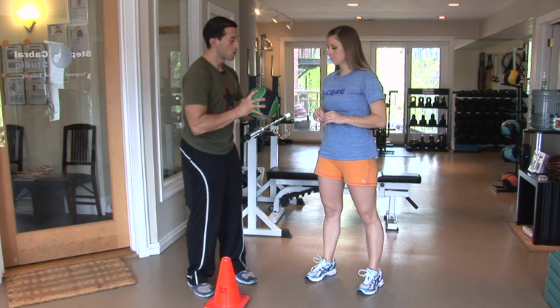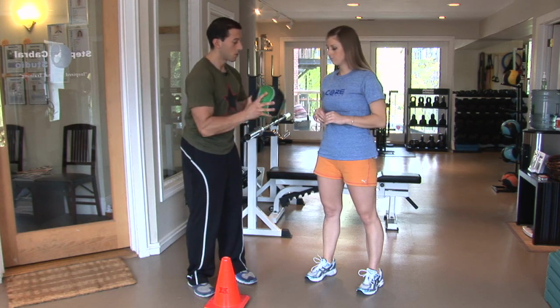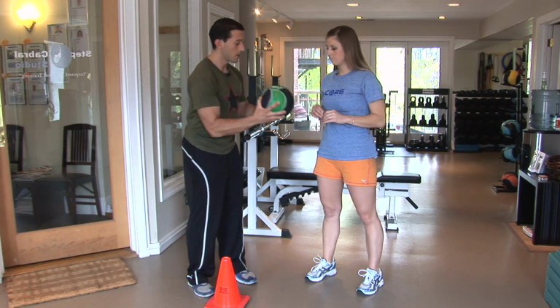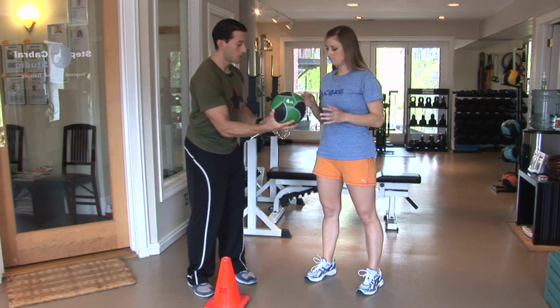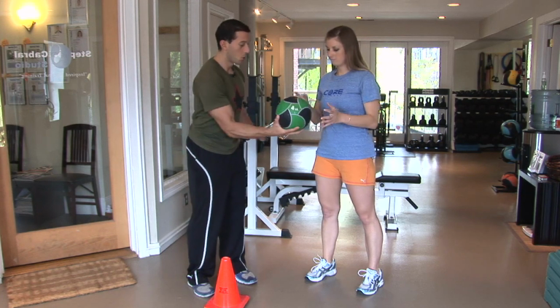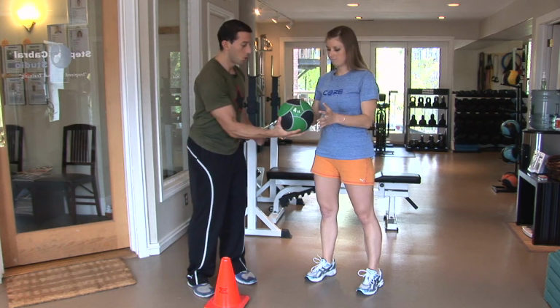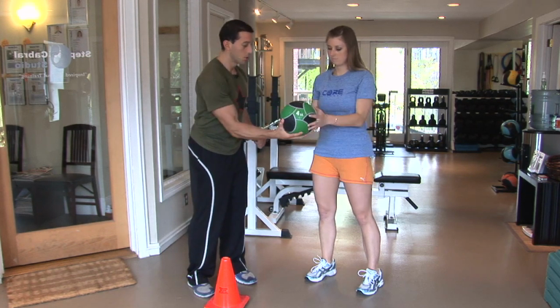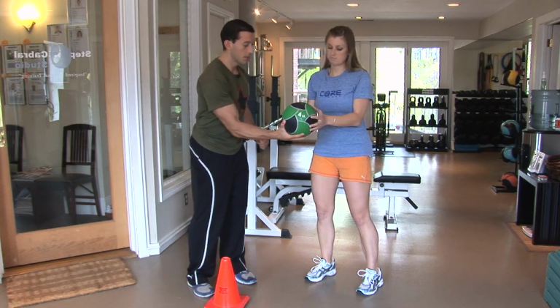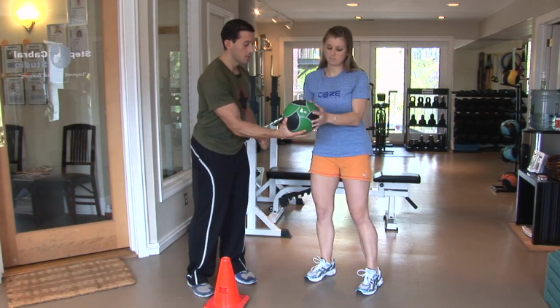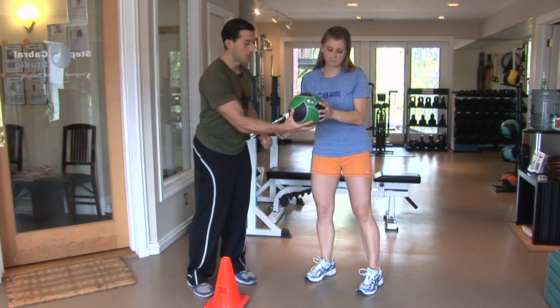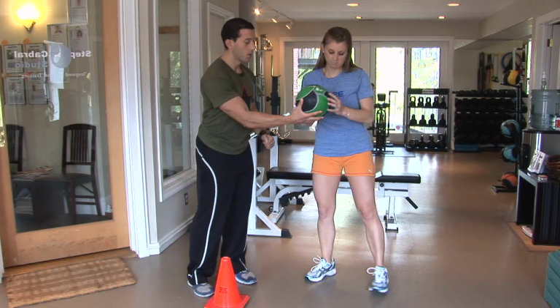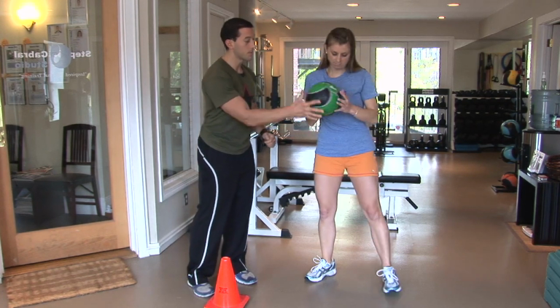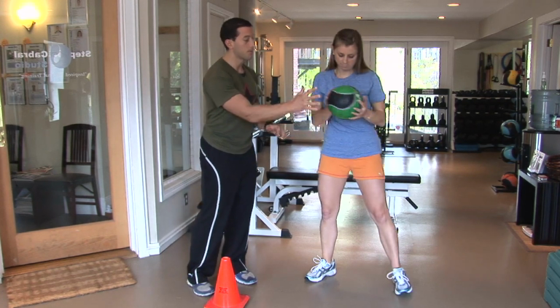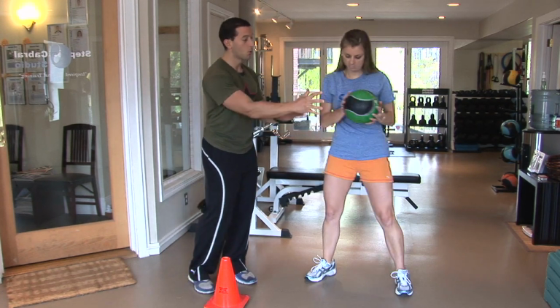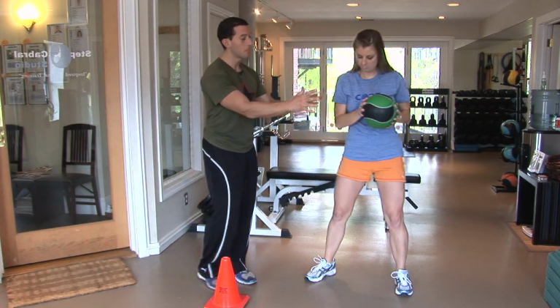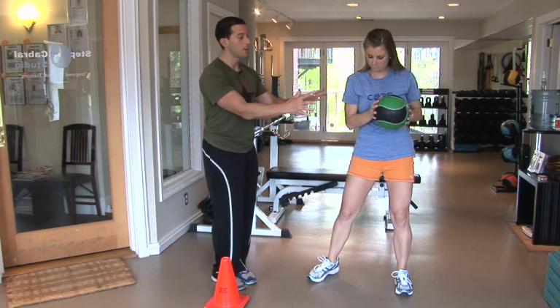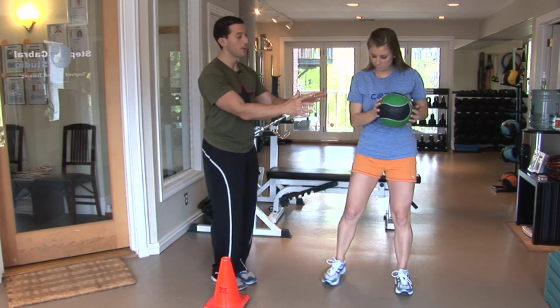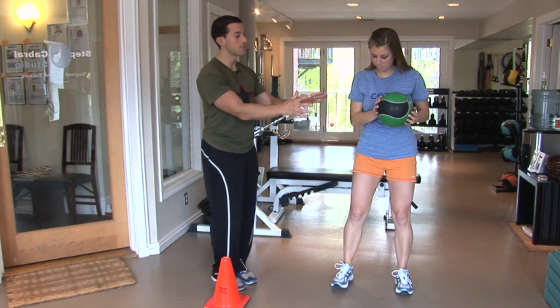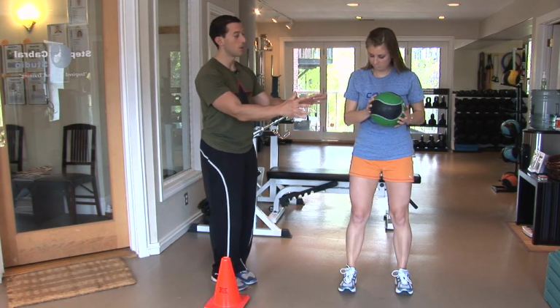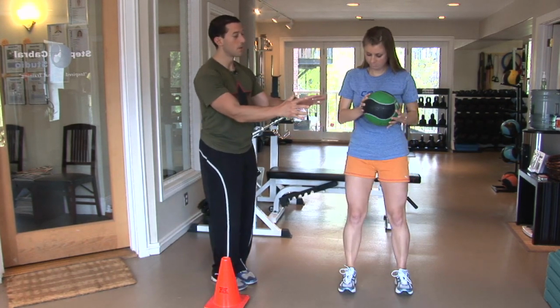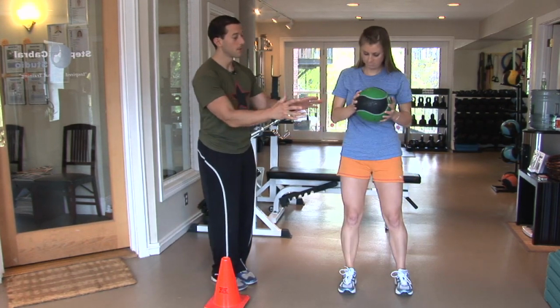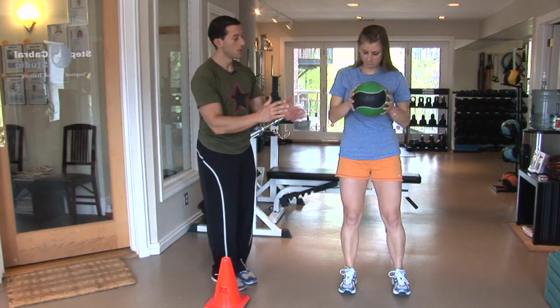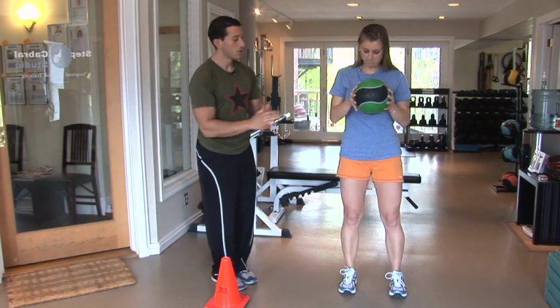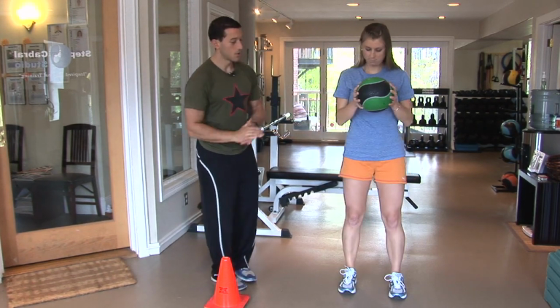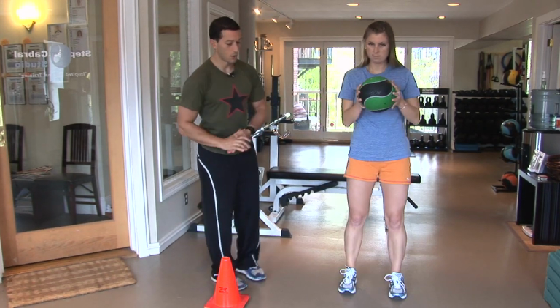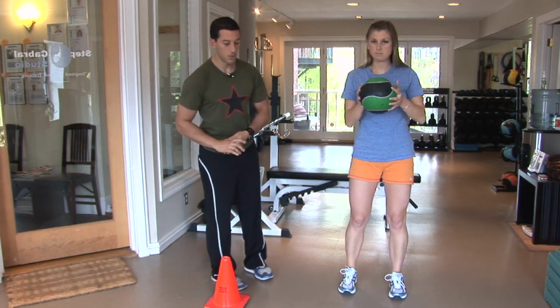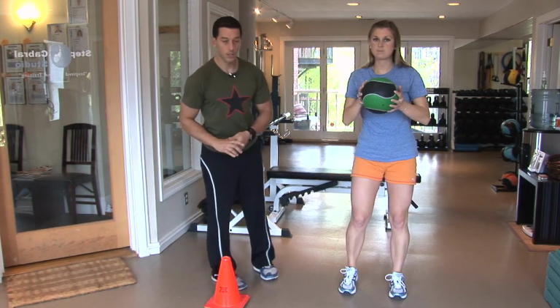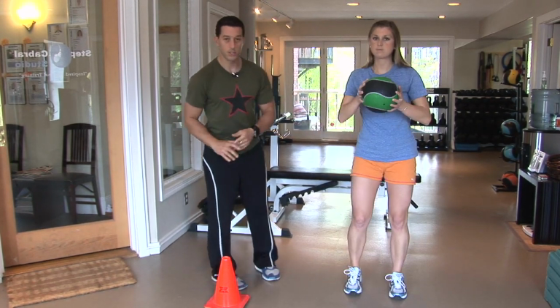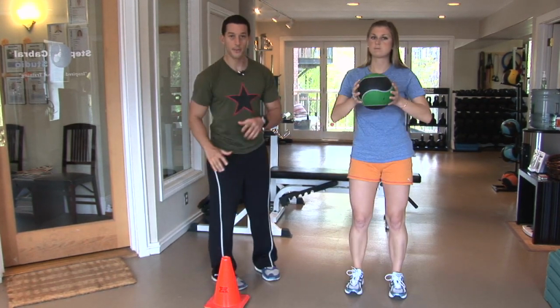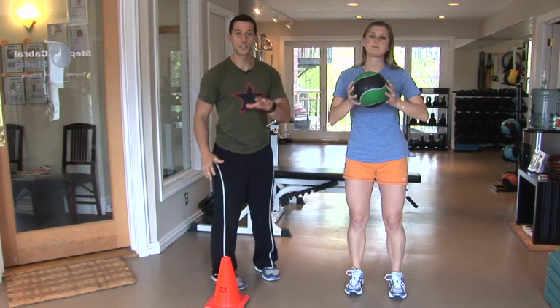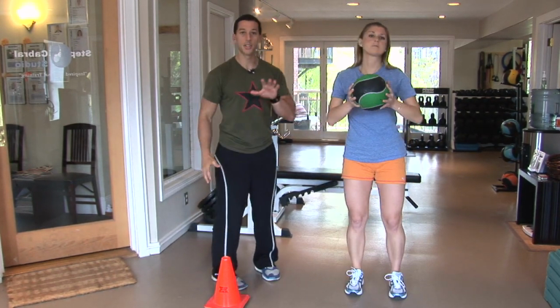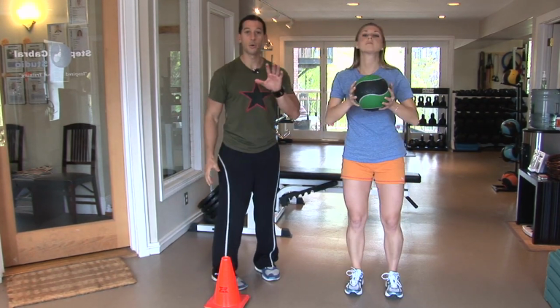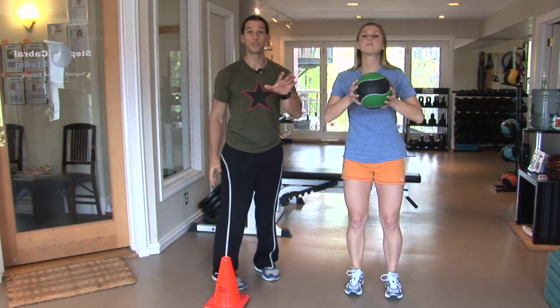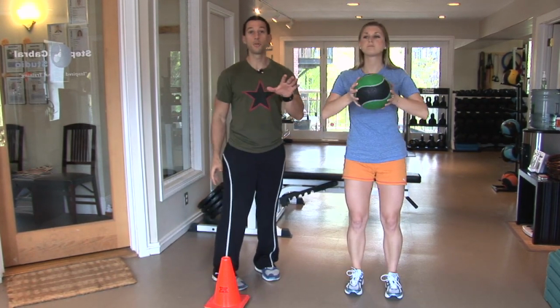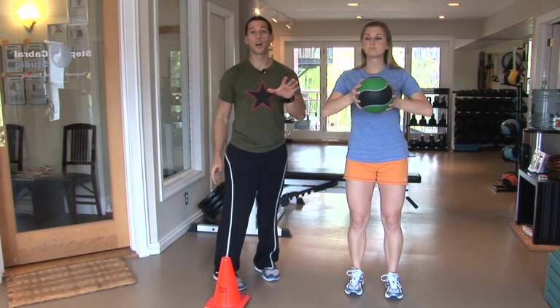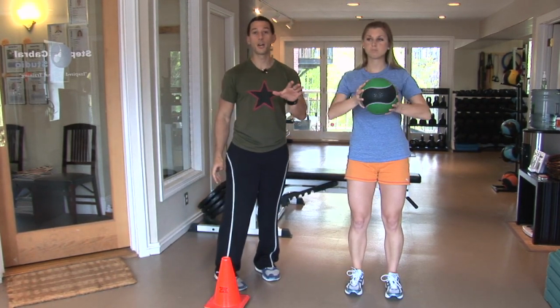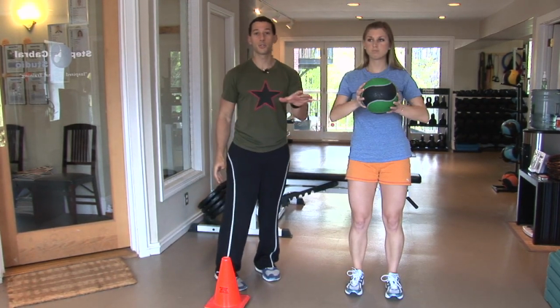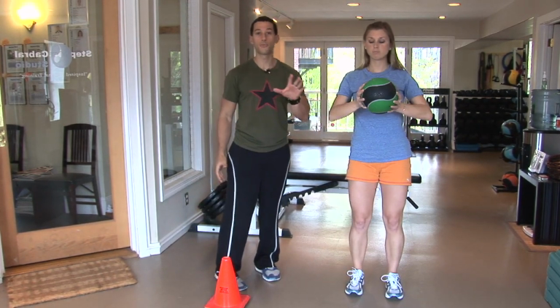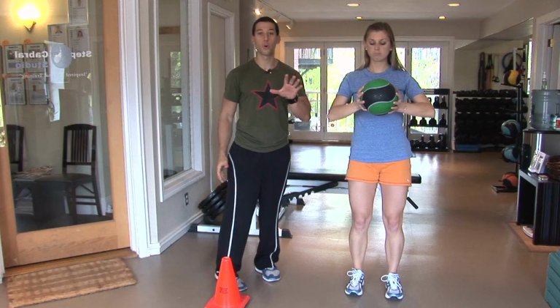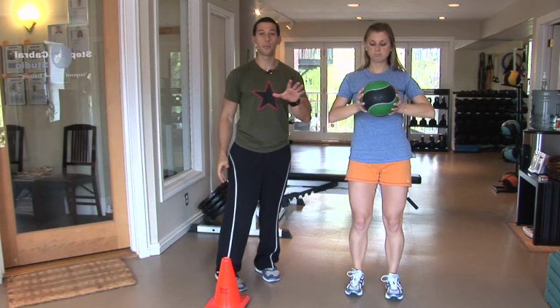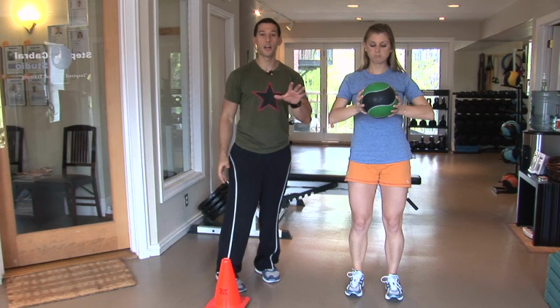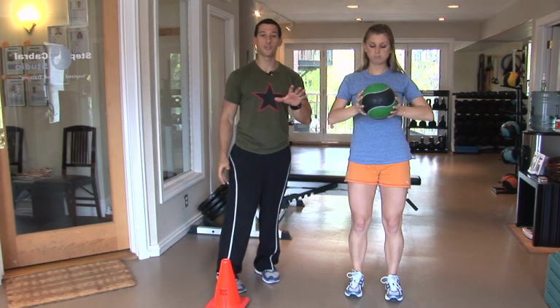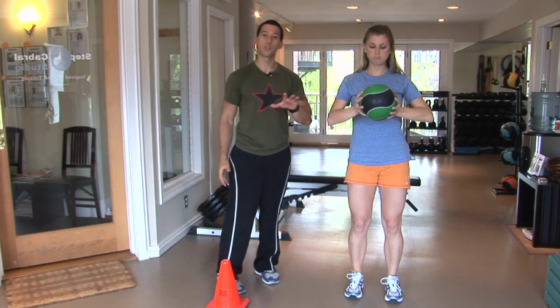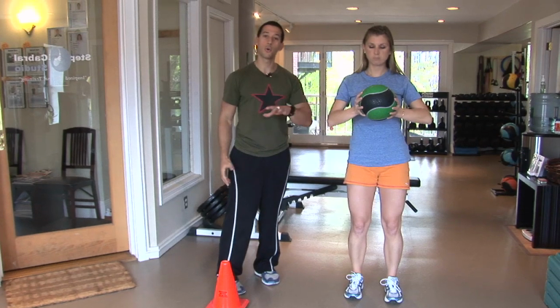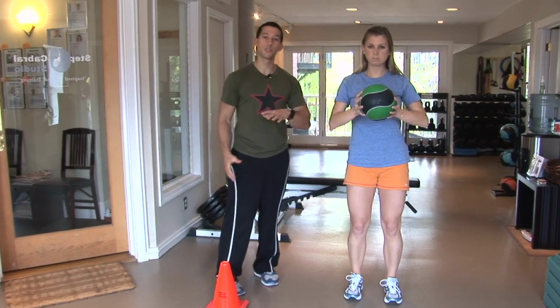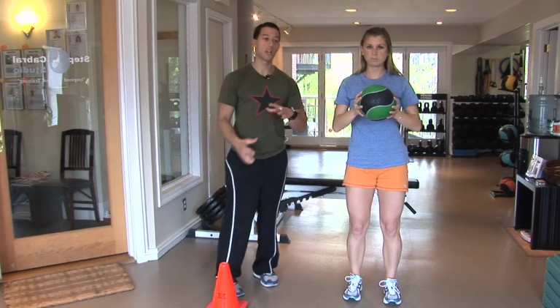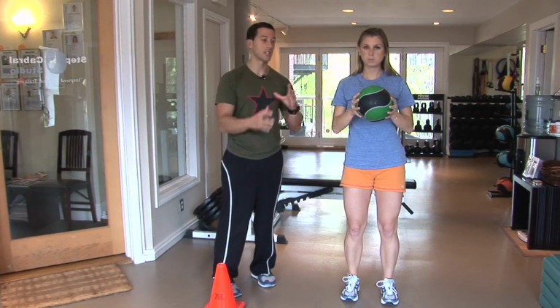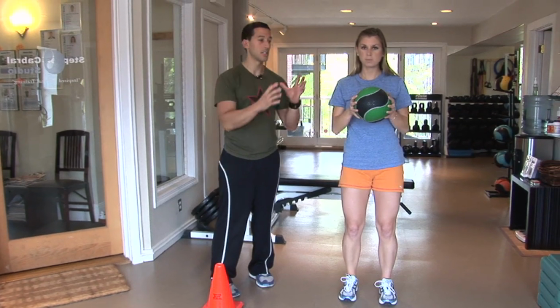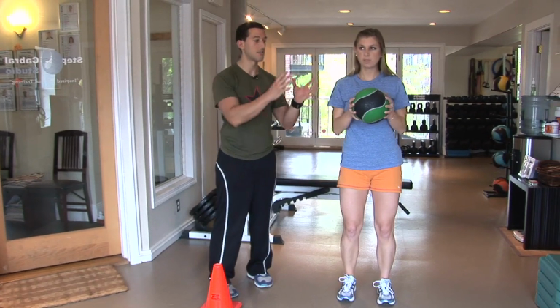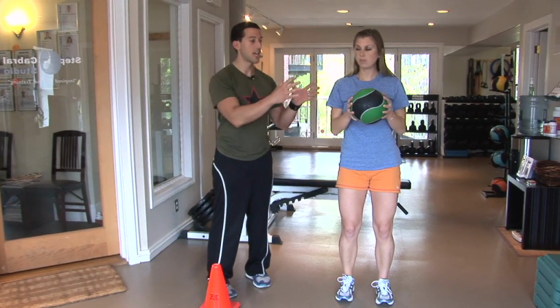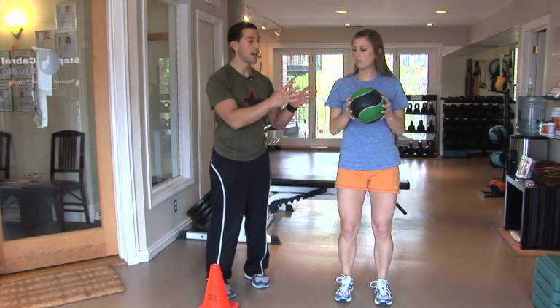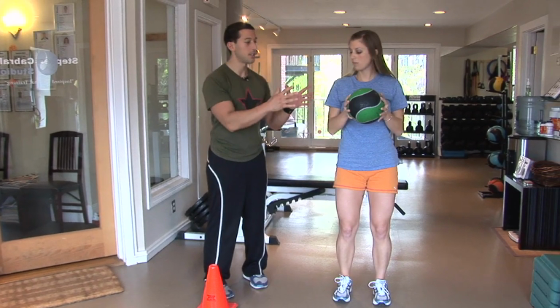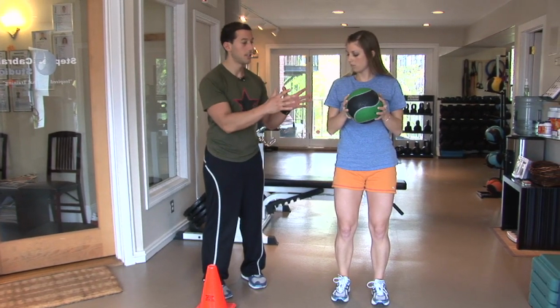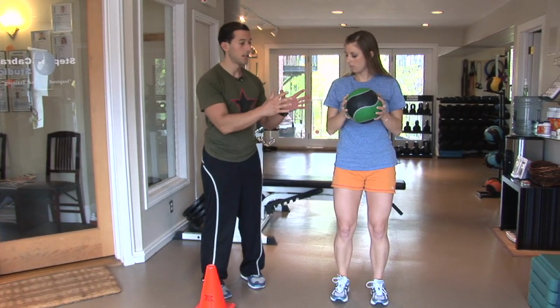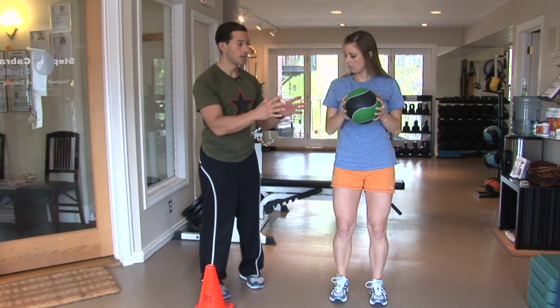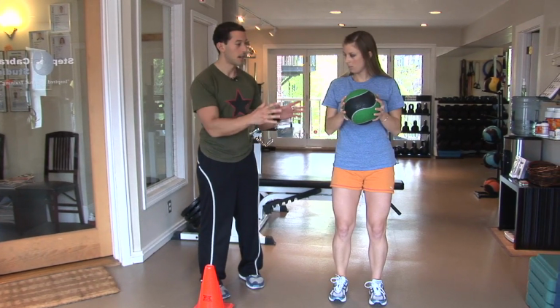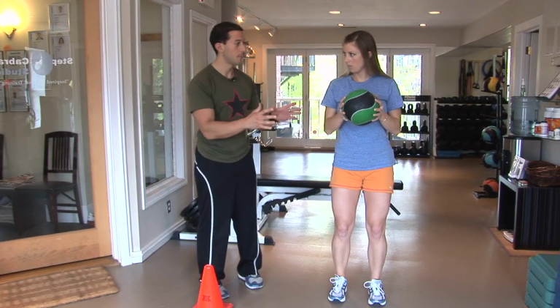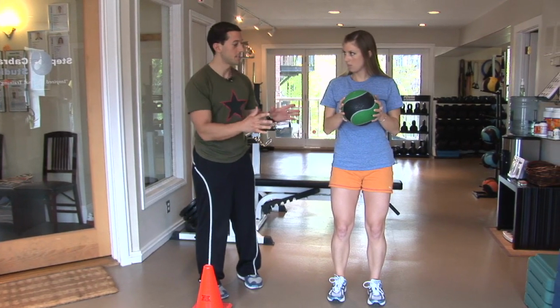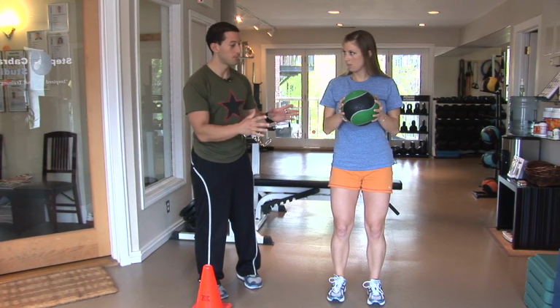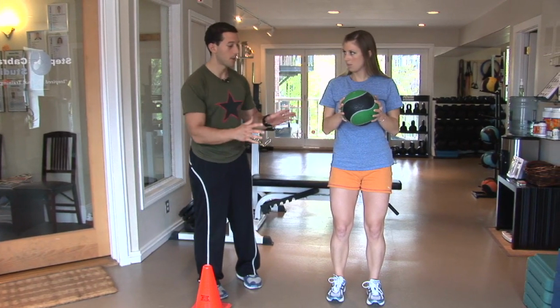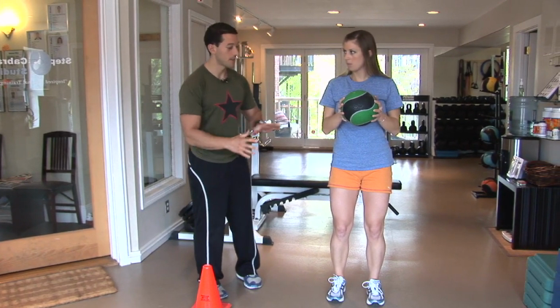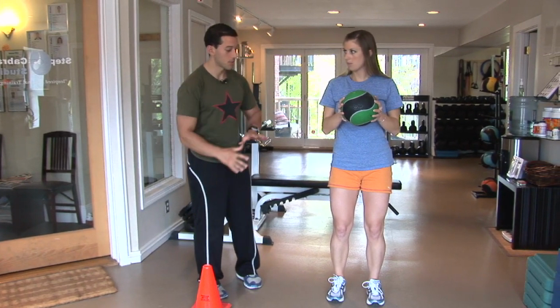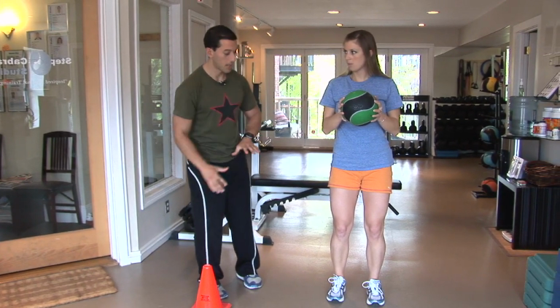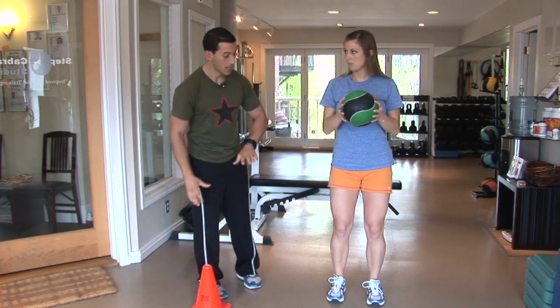So I'm gonna have you hold on to this — it's a four pound medicine ball, so you can definitely start with two pounds or four pounds. The goal is not to lift a heavy medicine ball, that's not it.